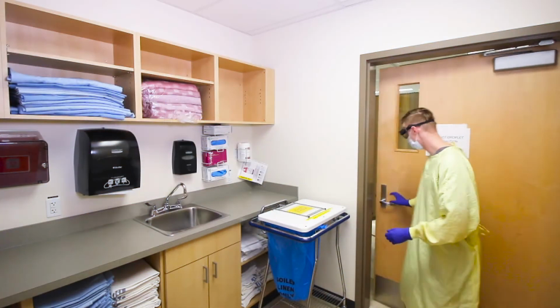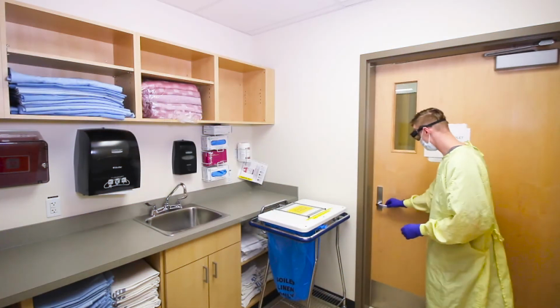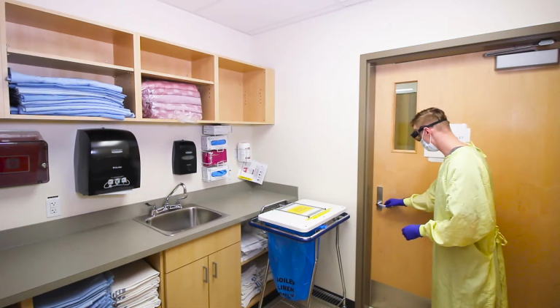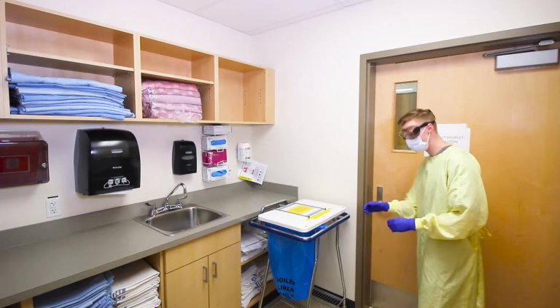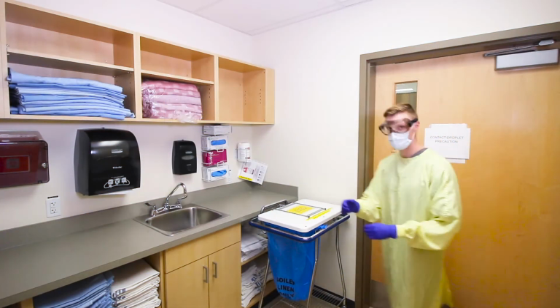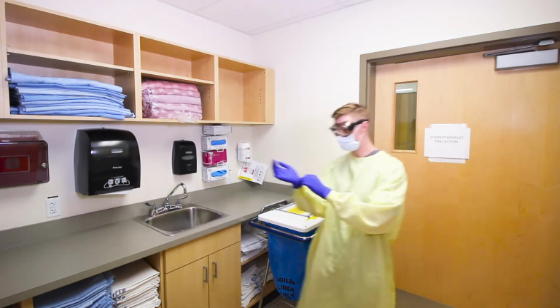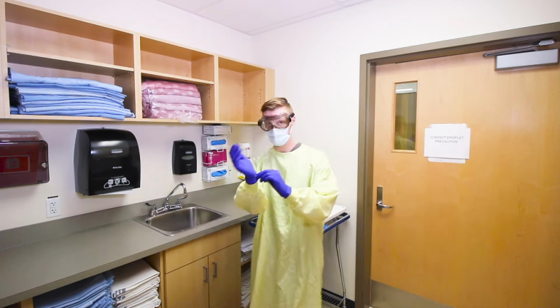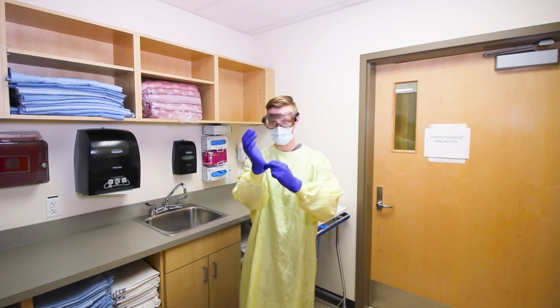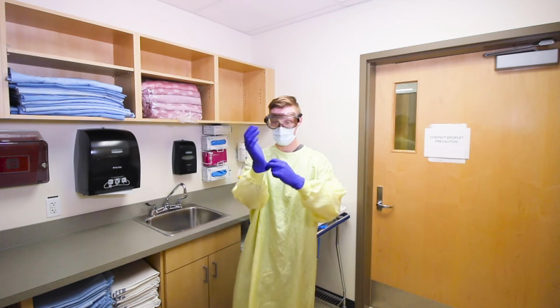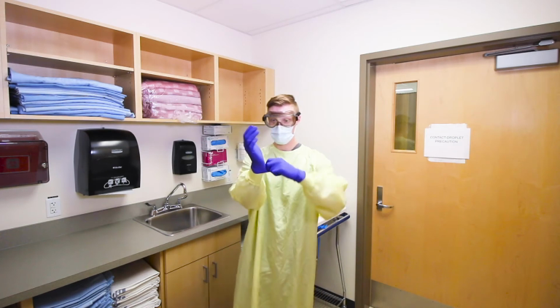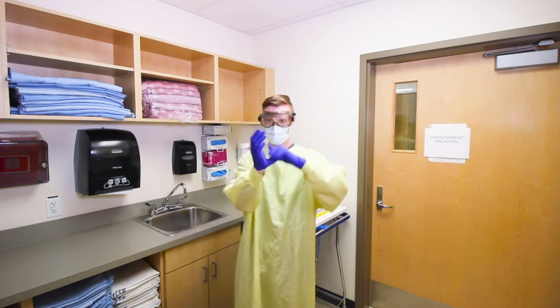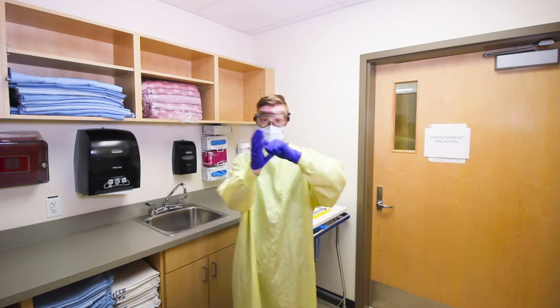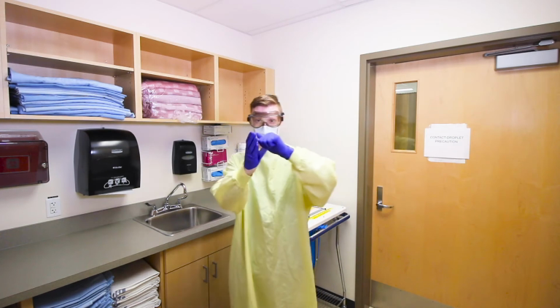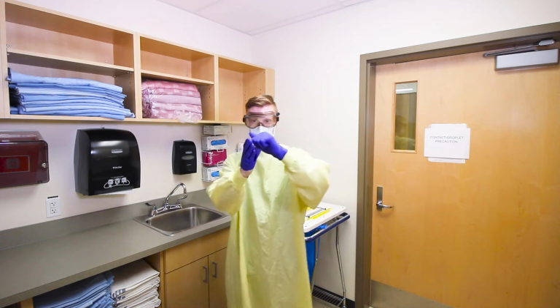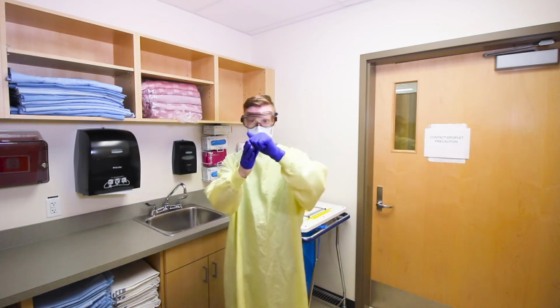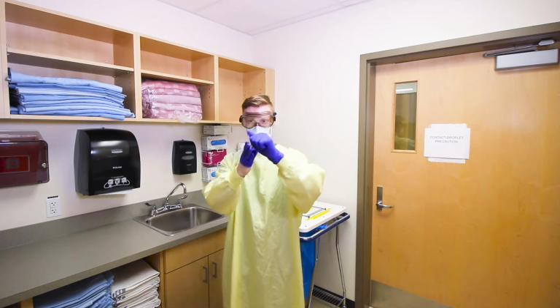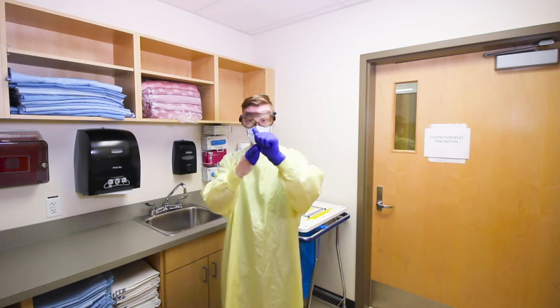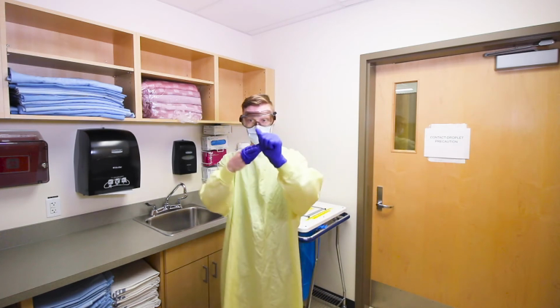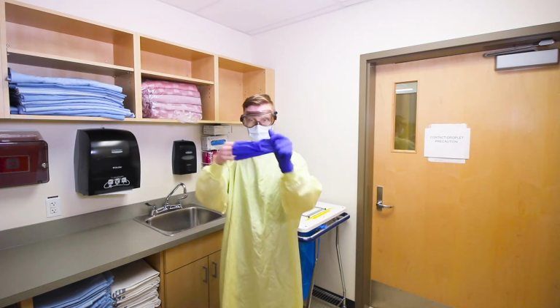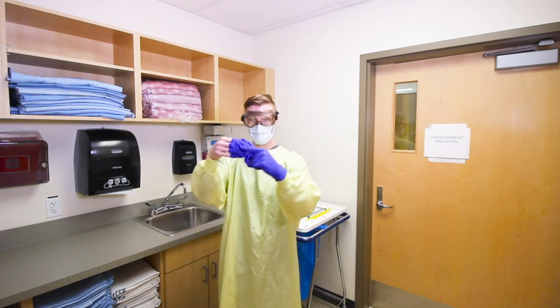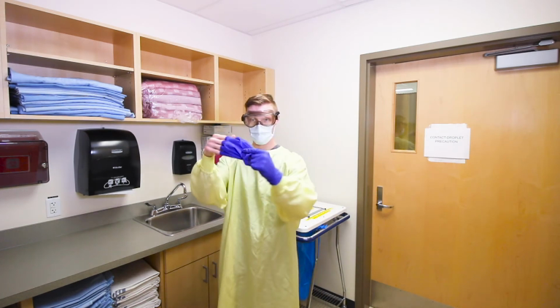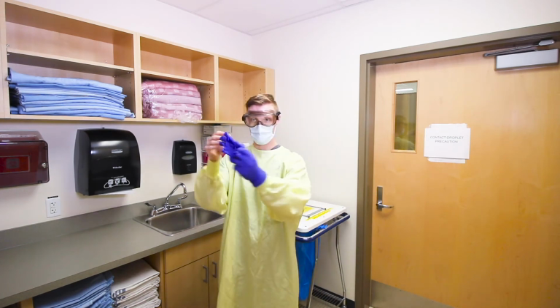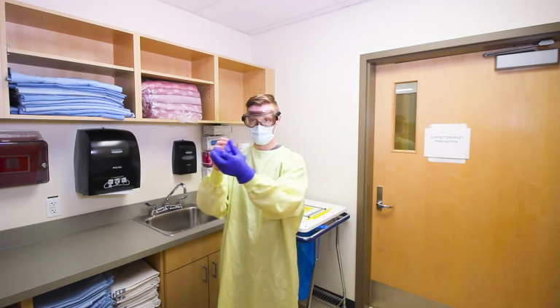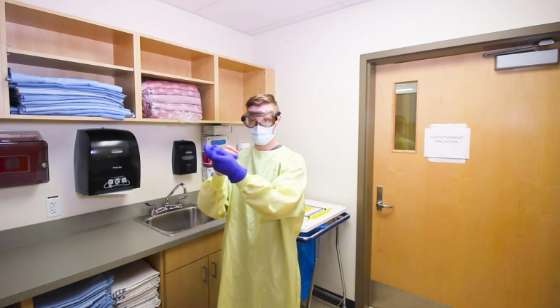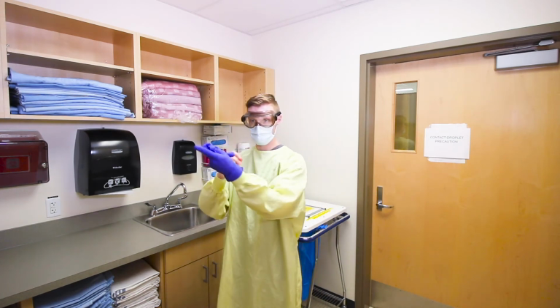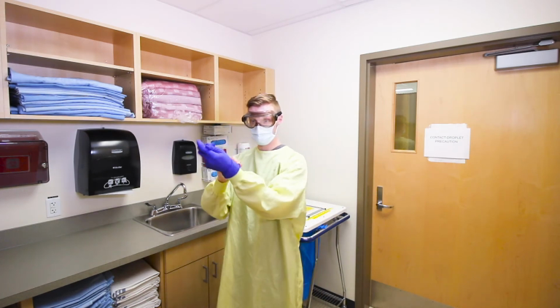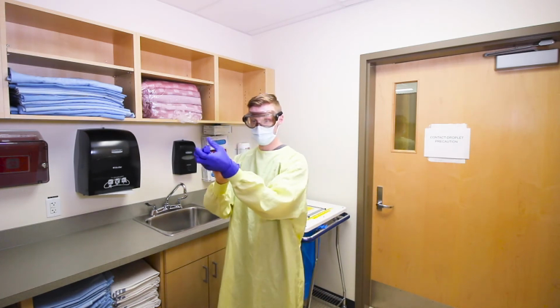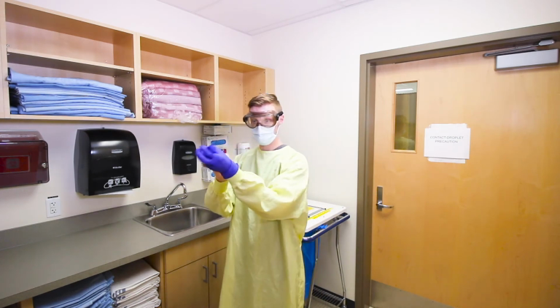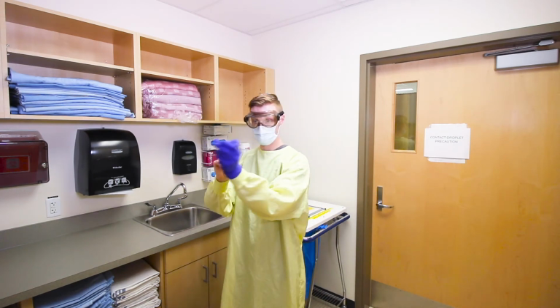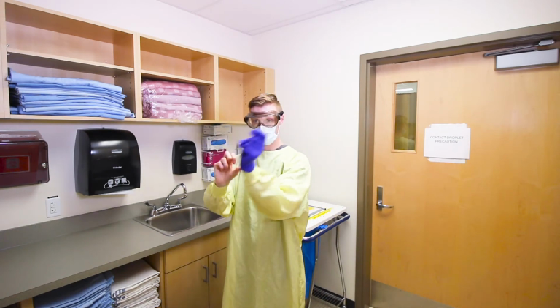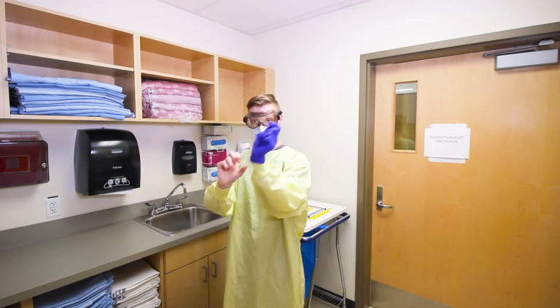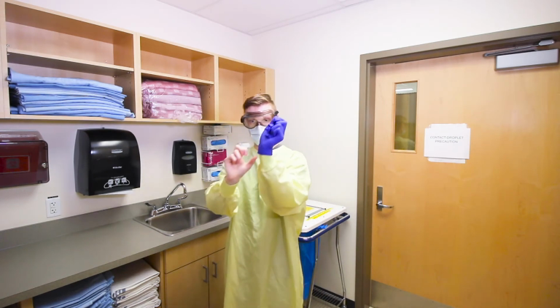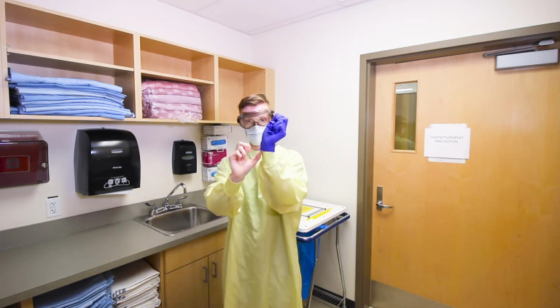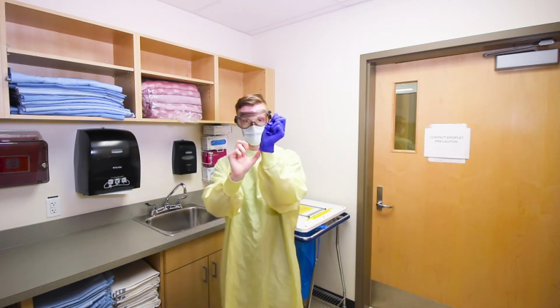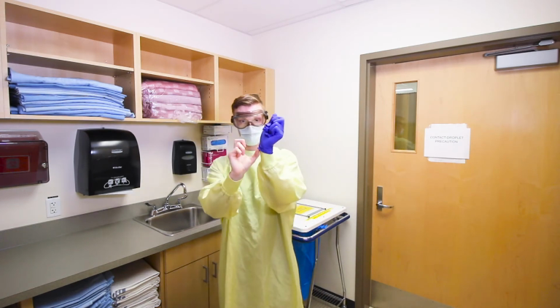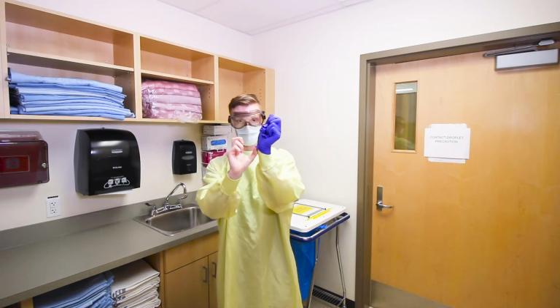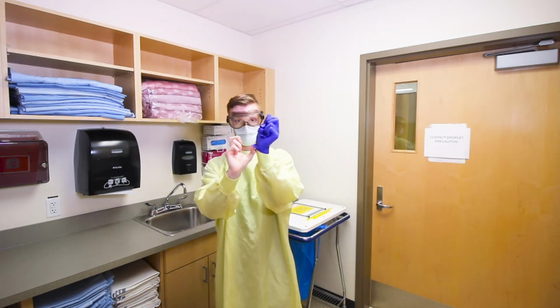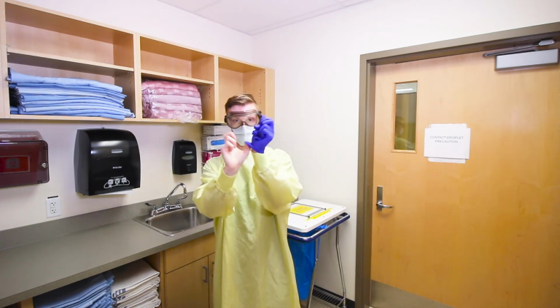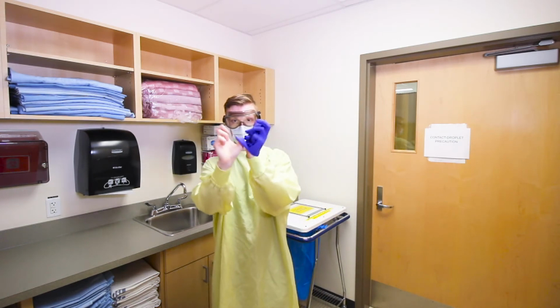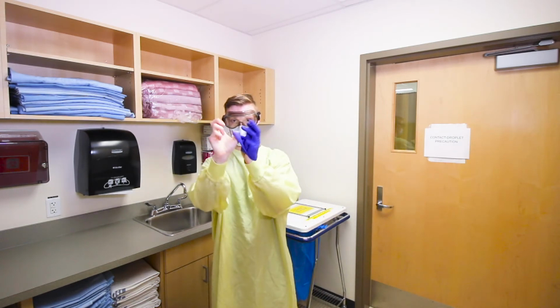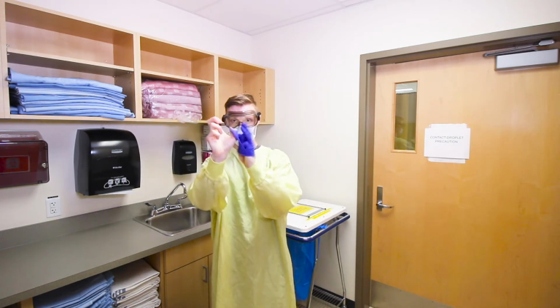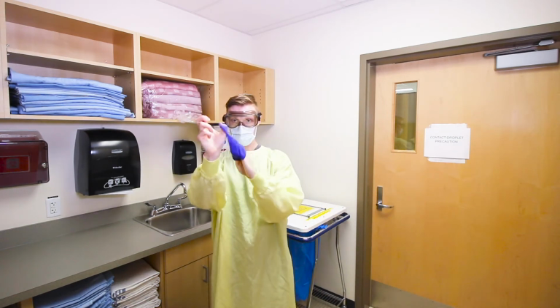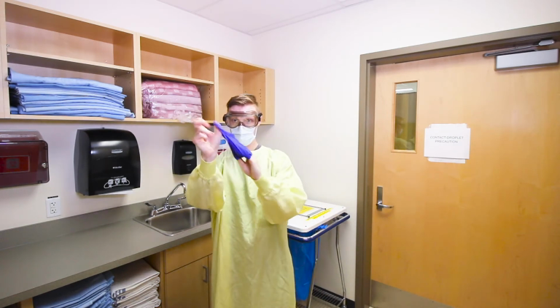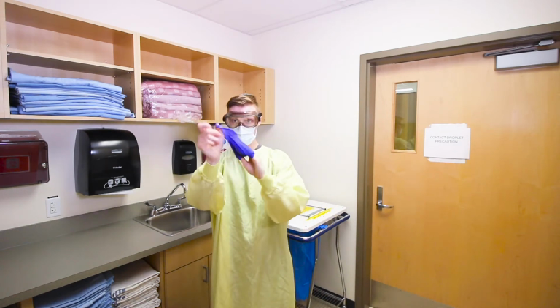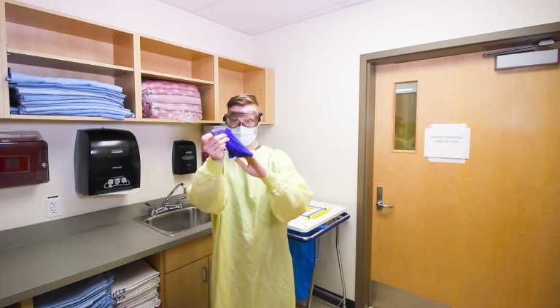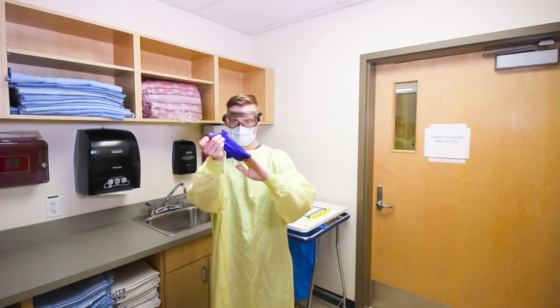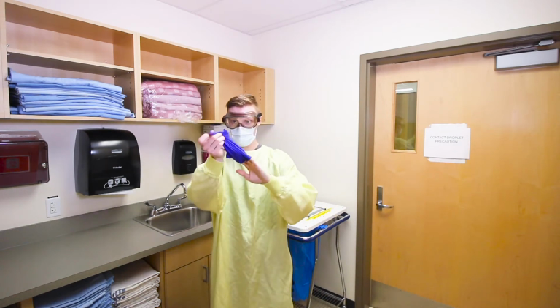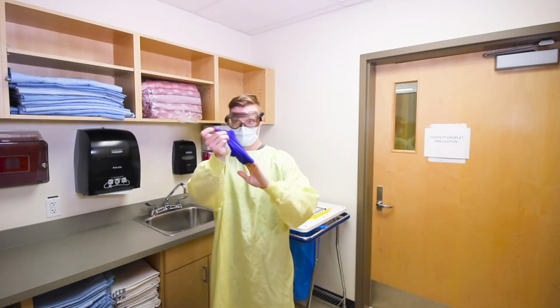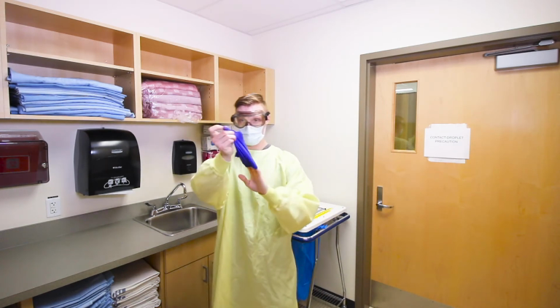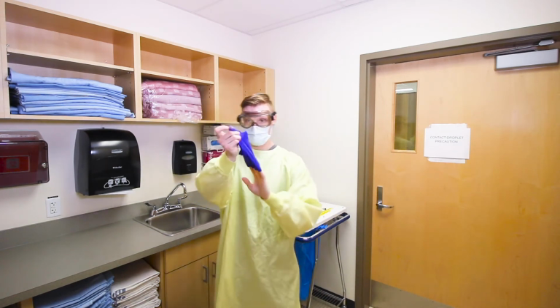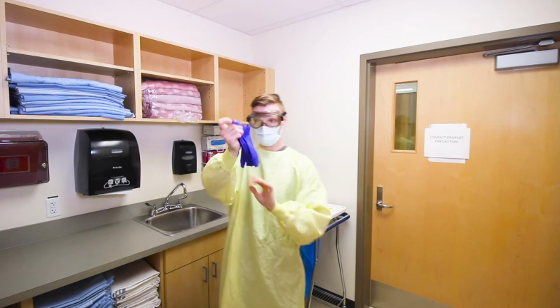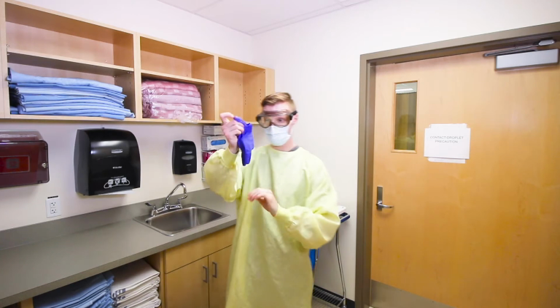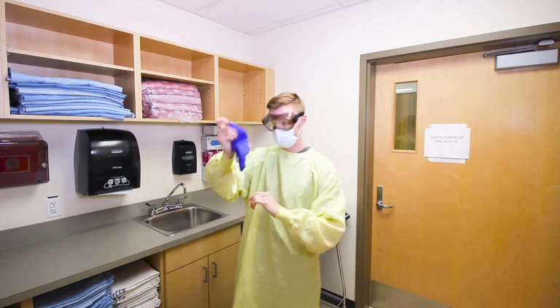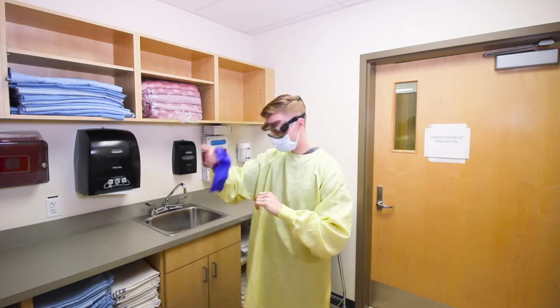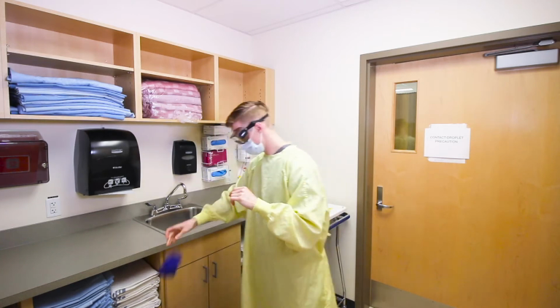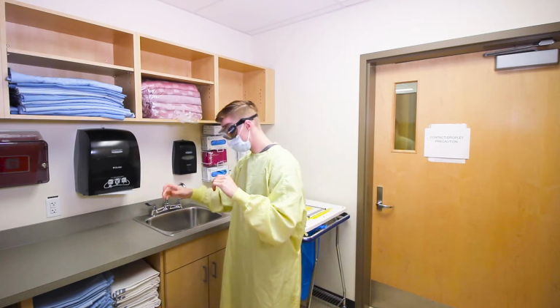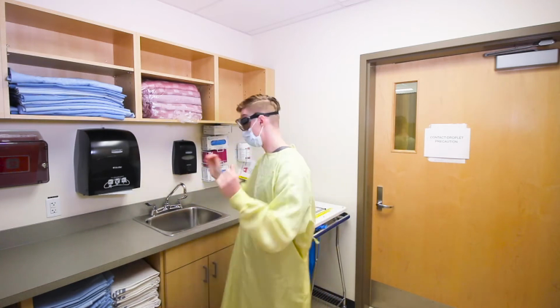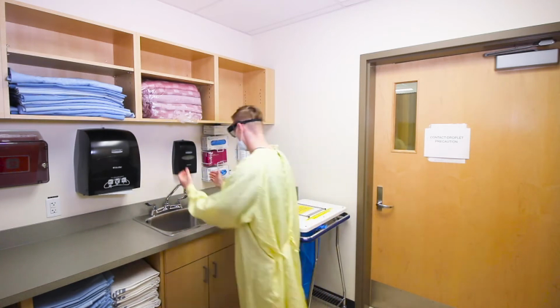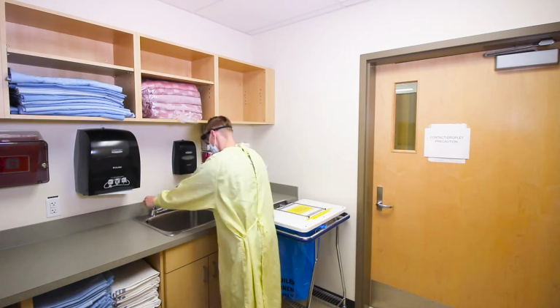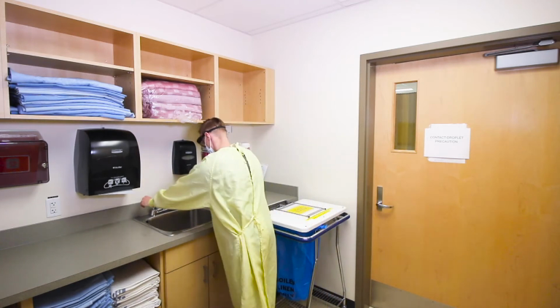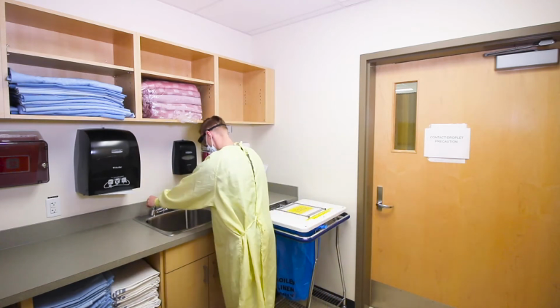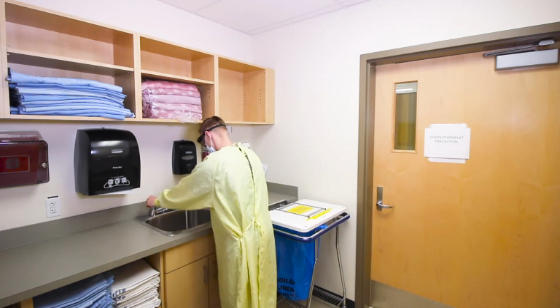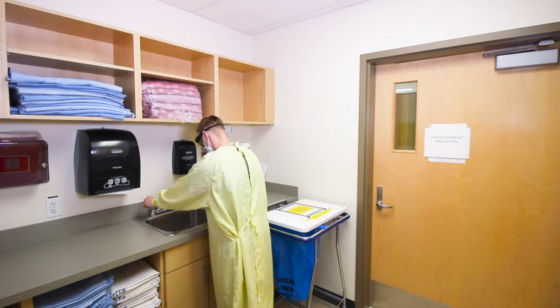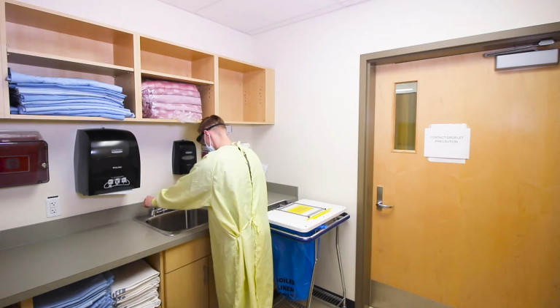To doff, remove gloves carefully and dispose in garbage. Perform hand hygiene.